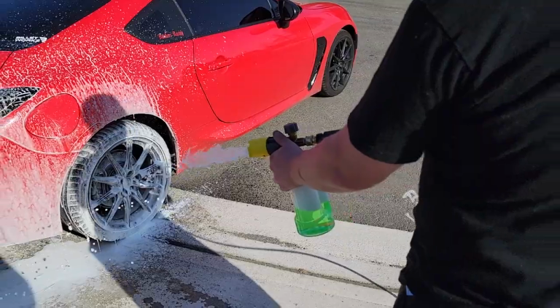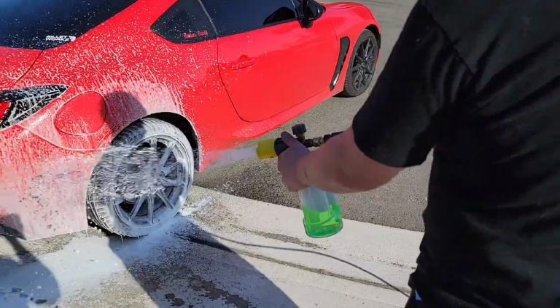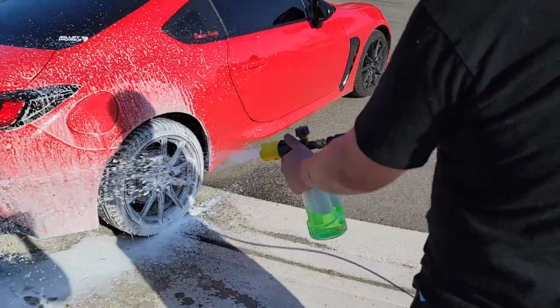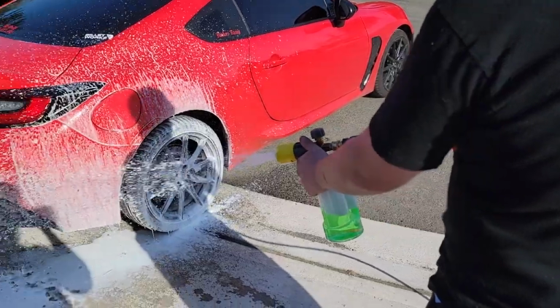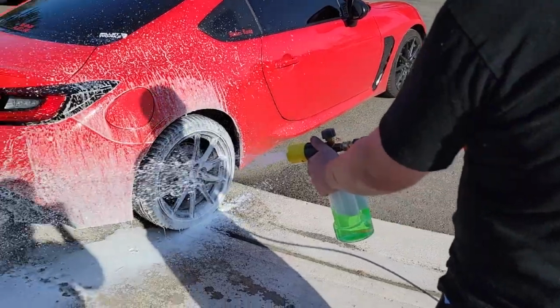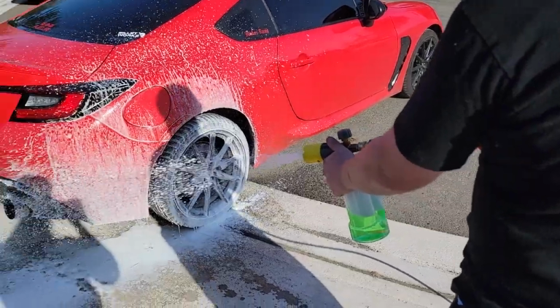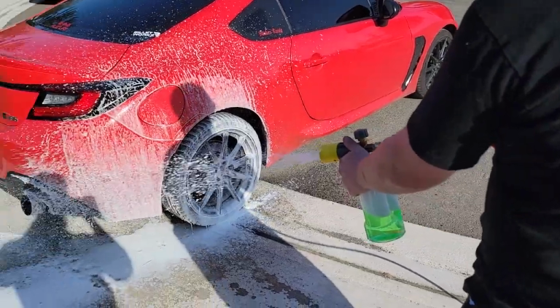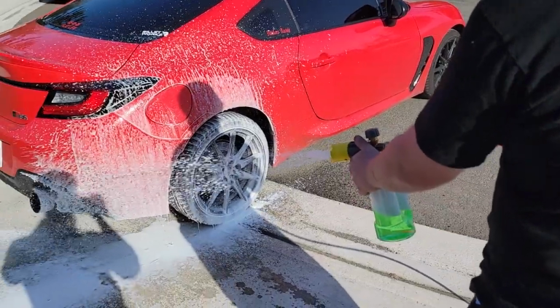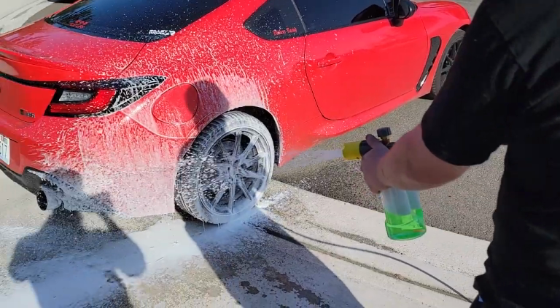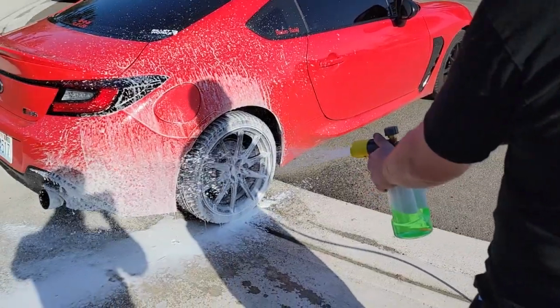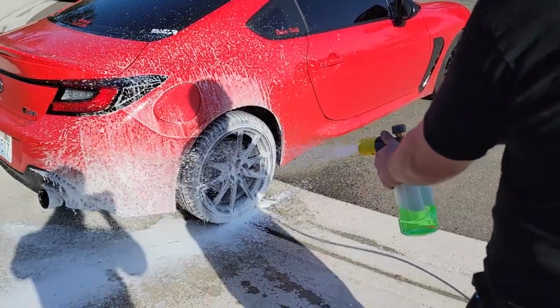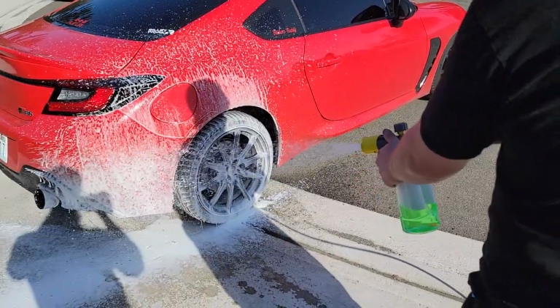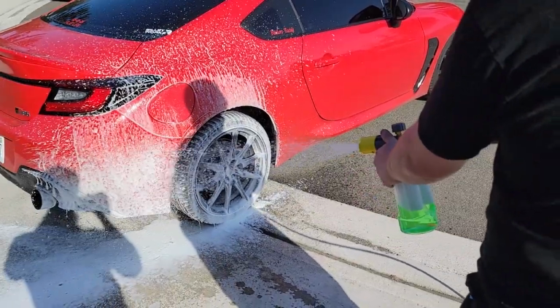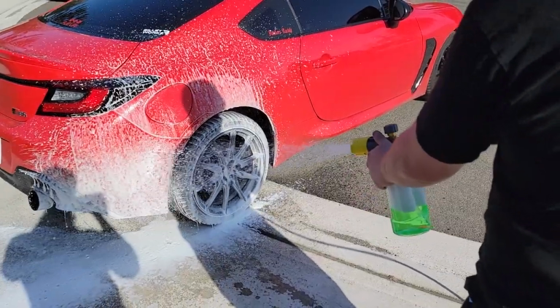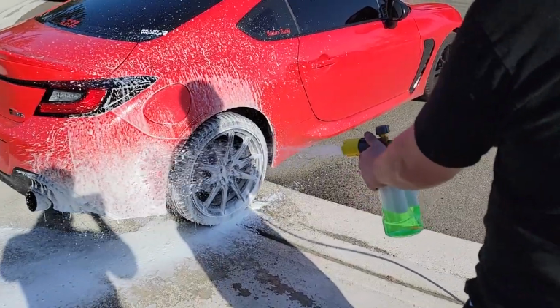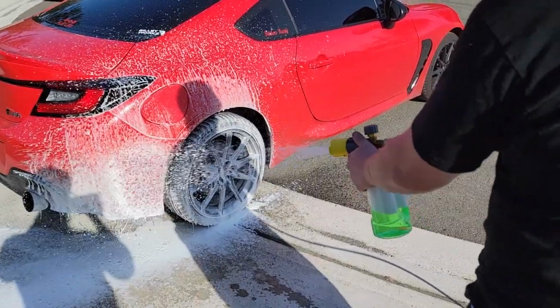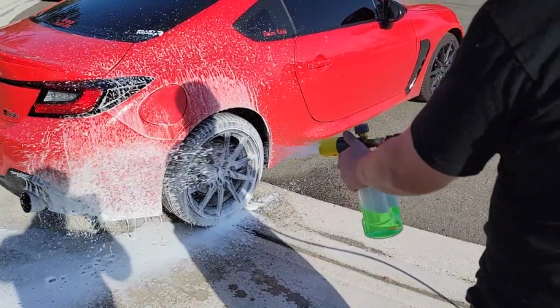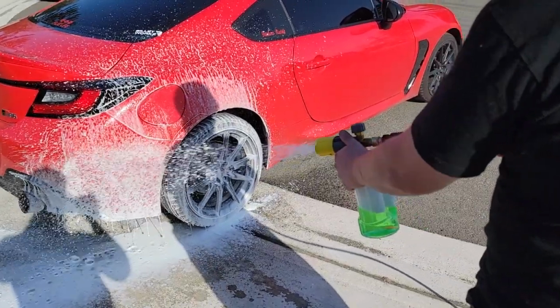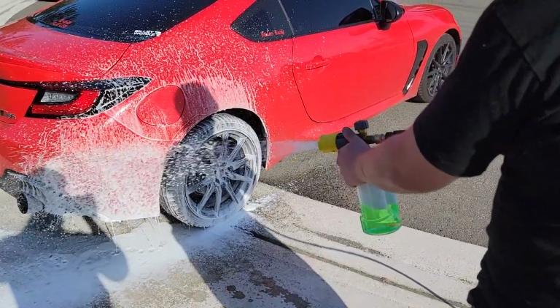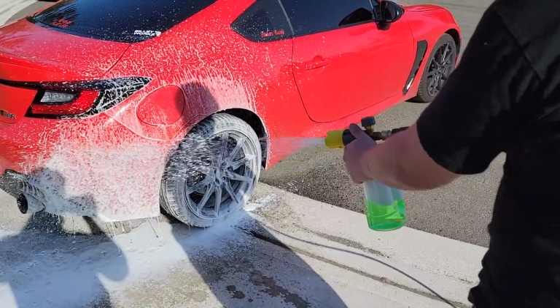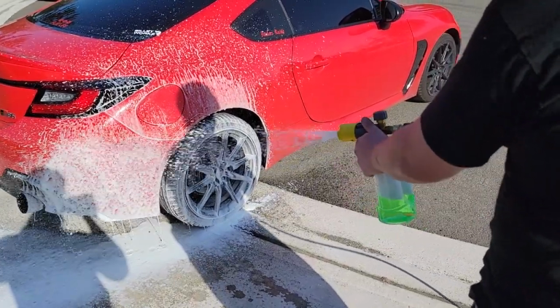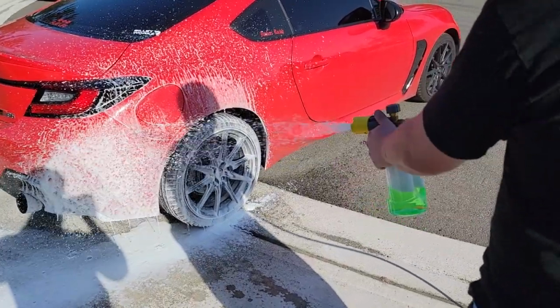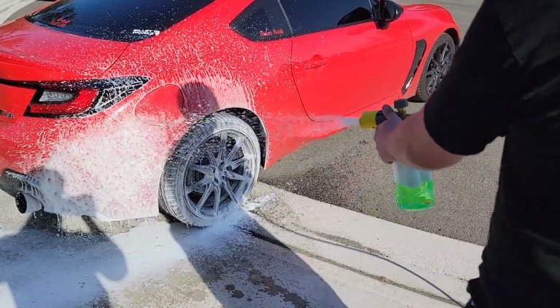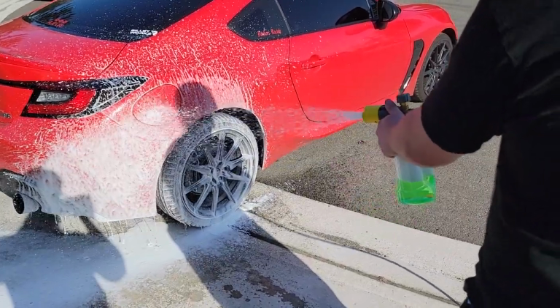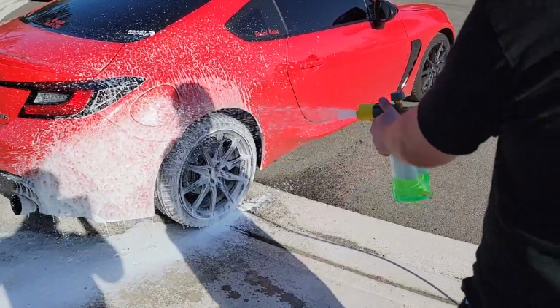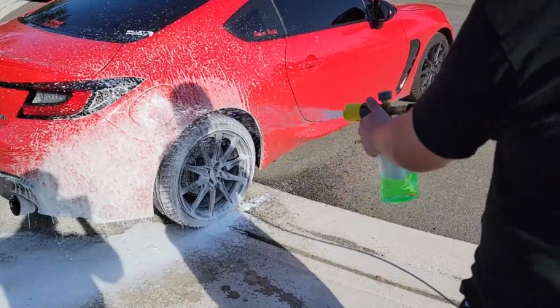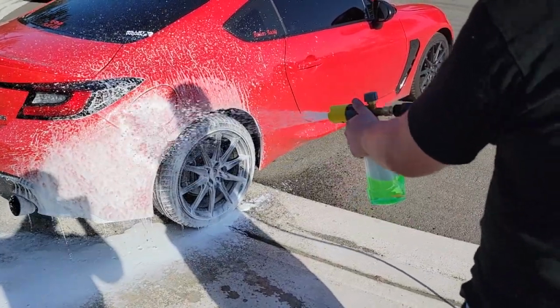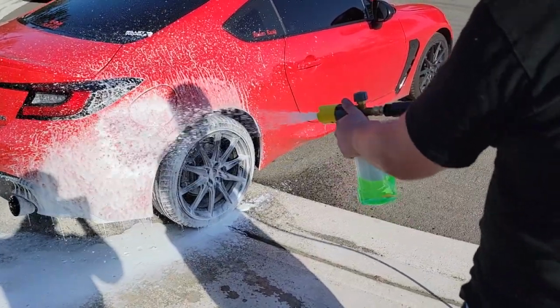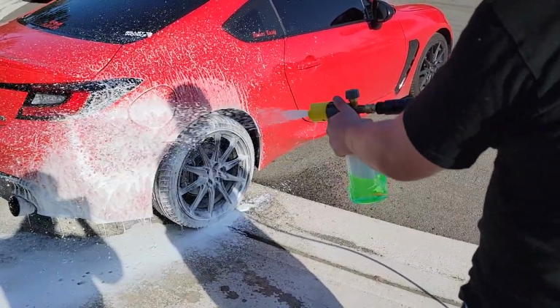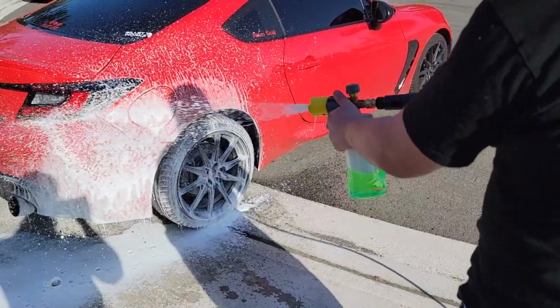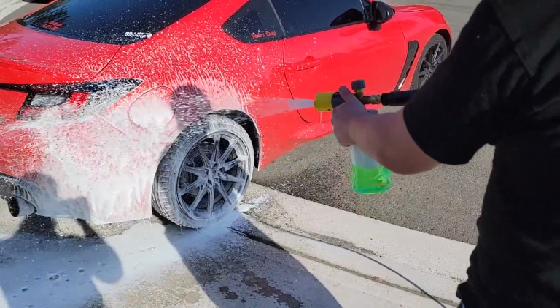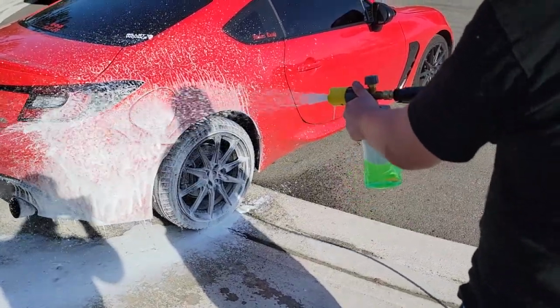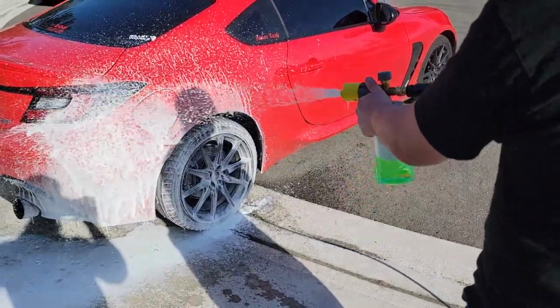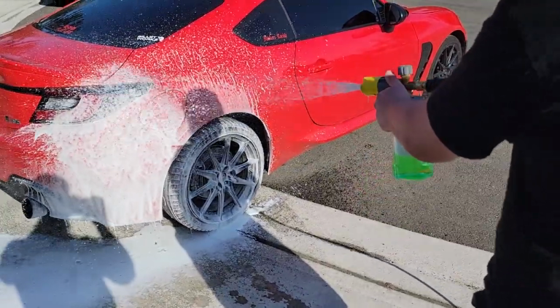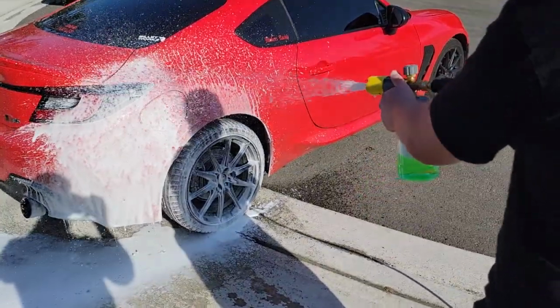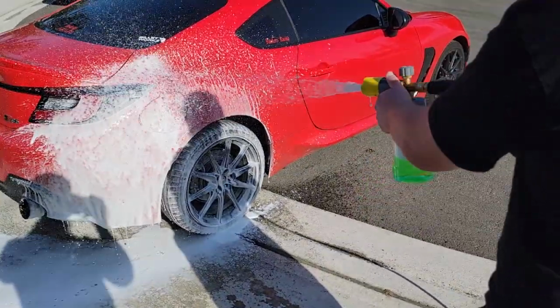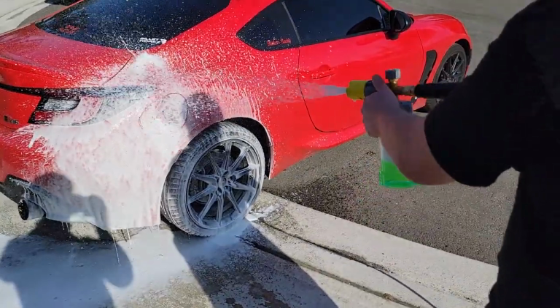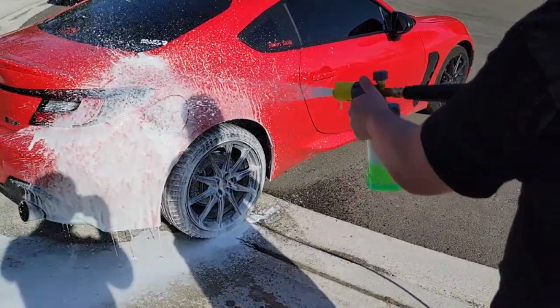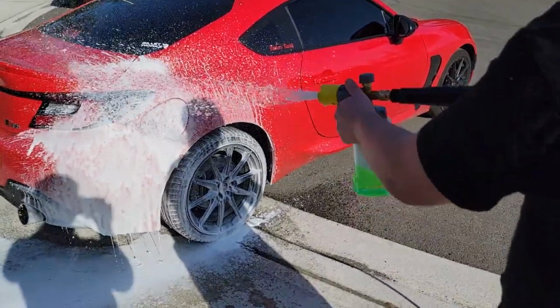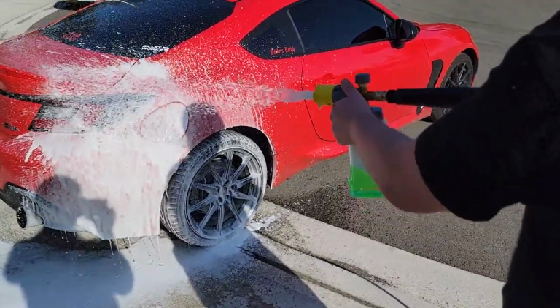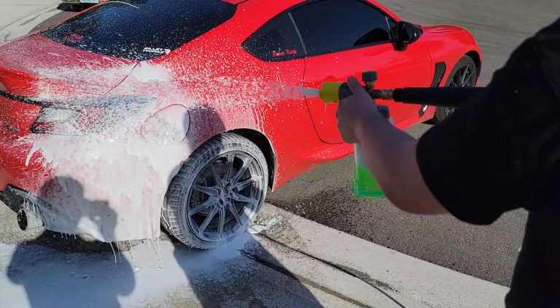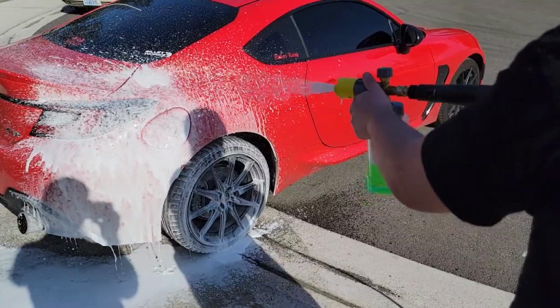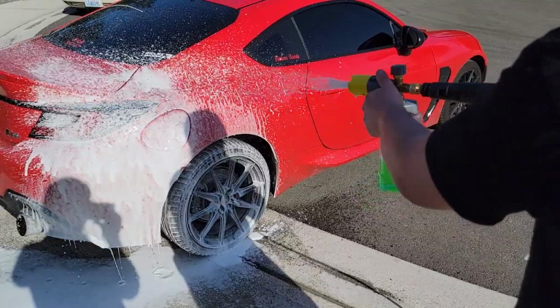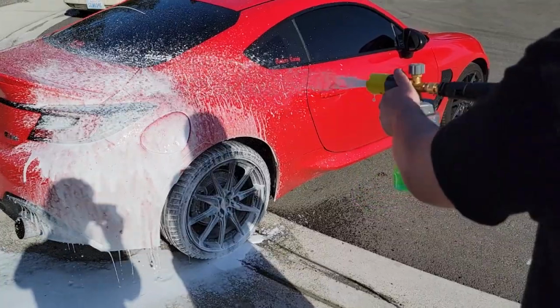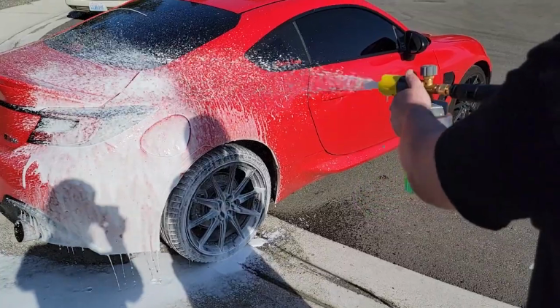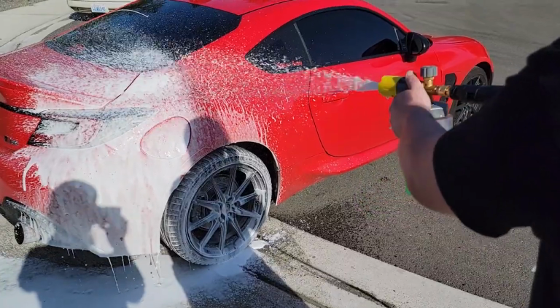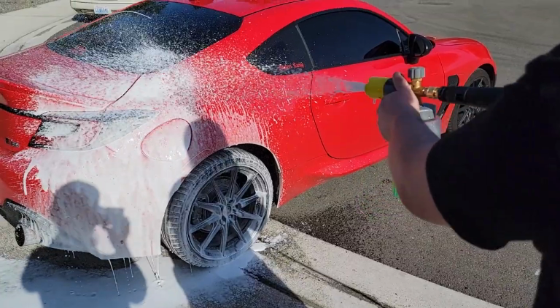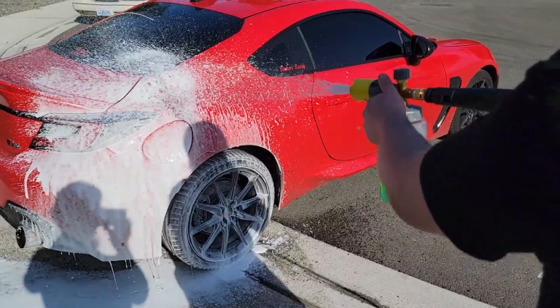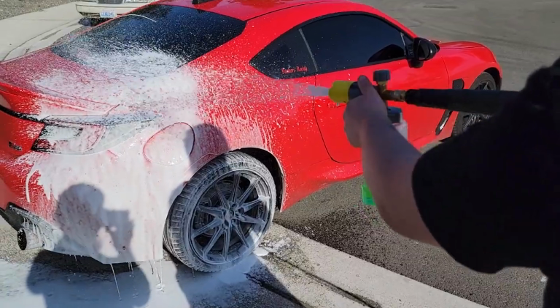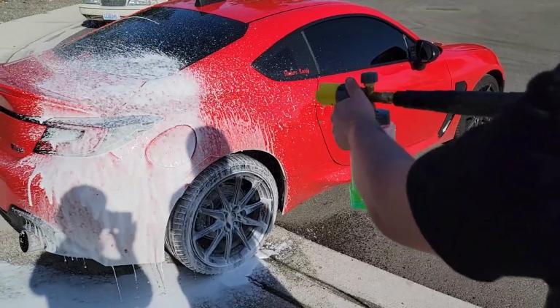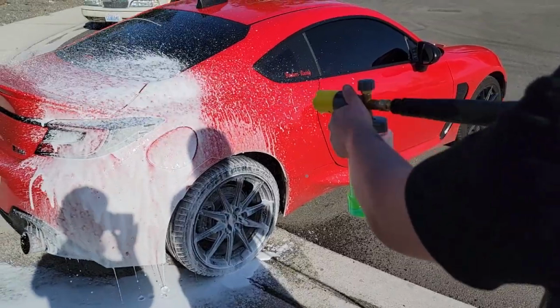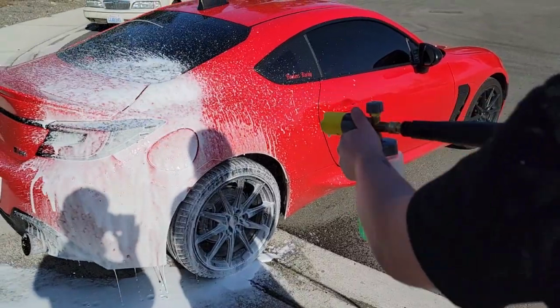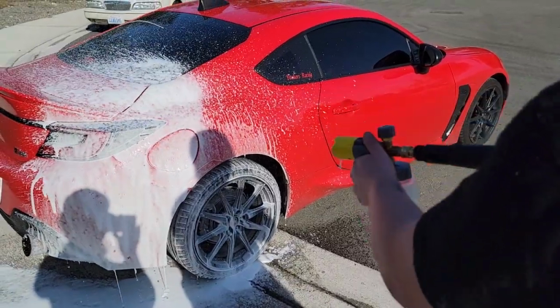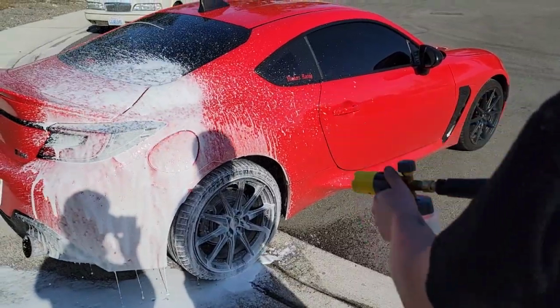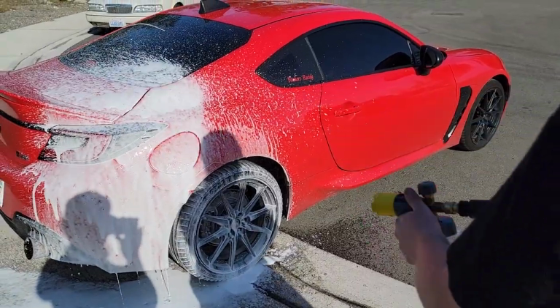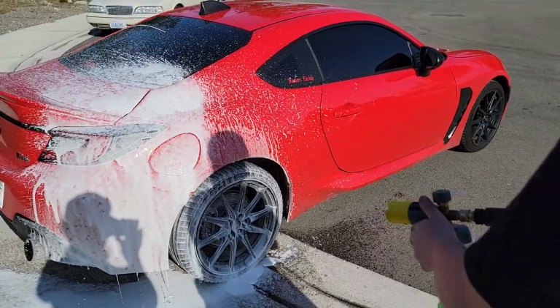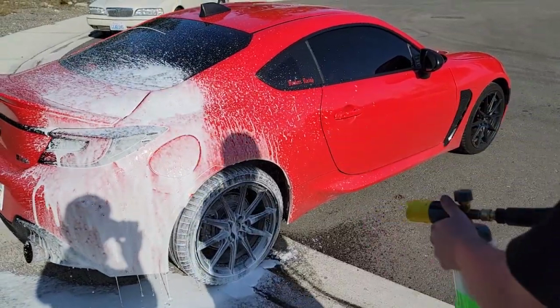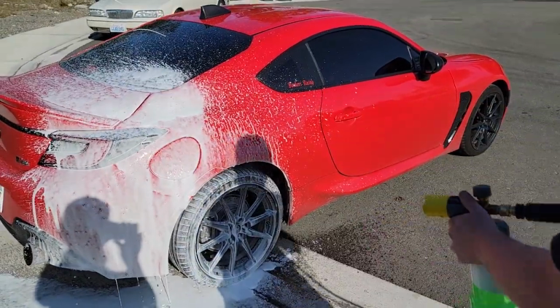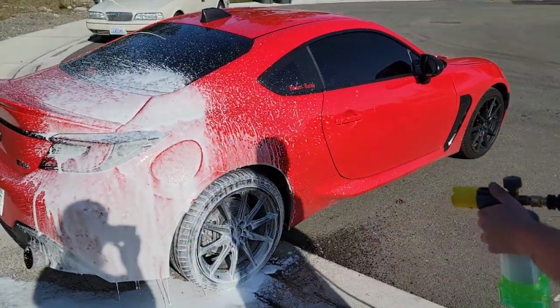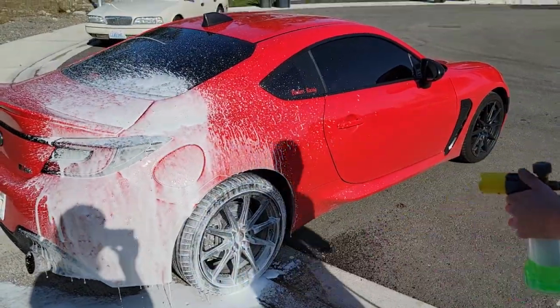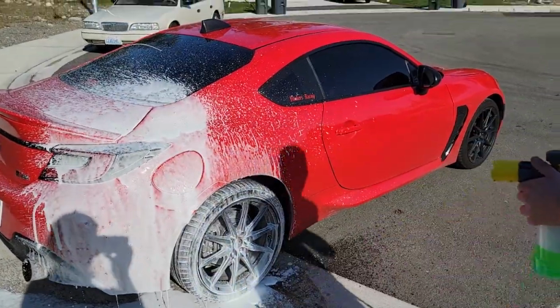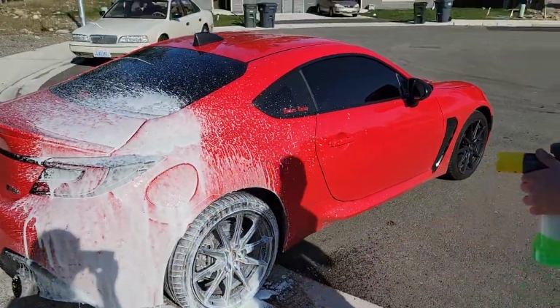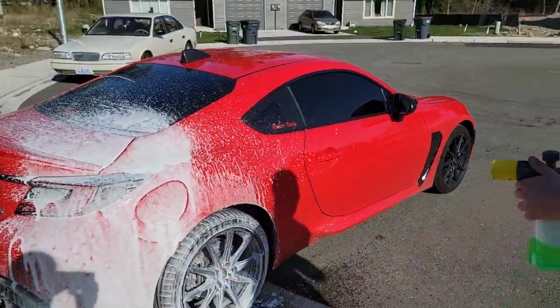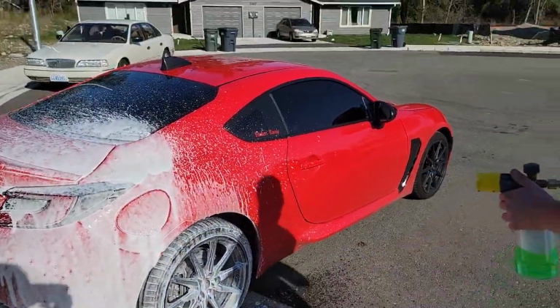When you're using a foam cannon, you want to start from the bottom and work your way up to make sure you cover all the surfaces.